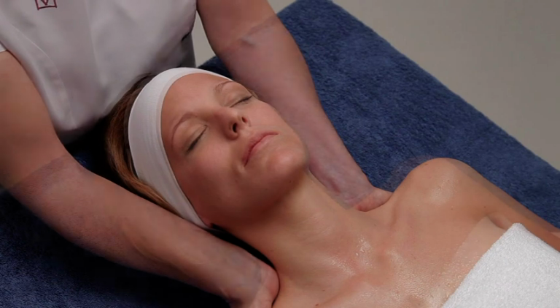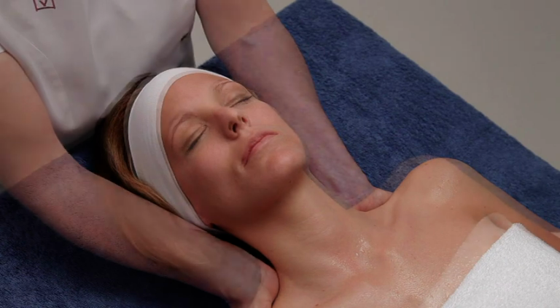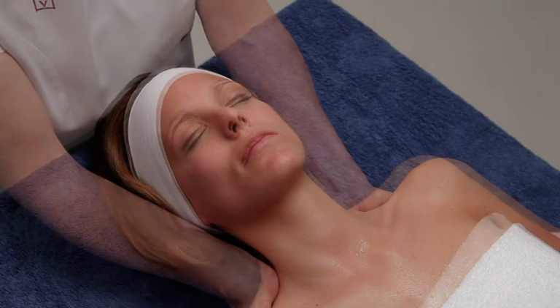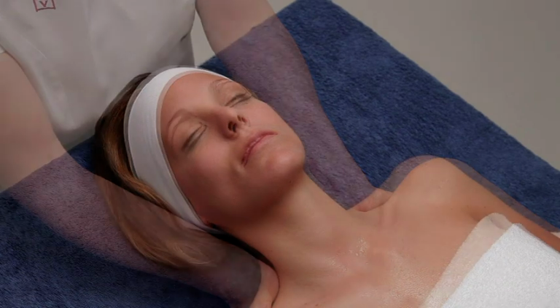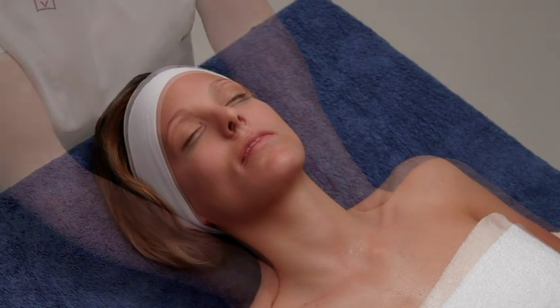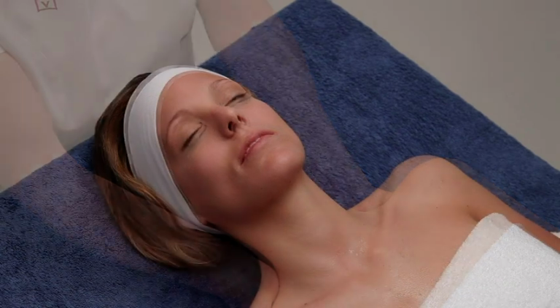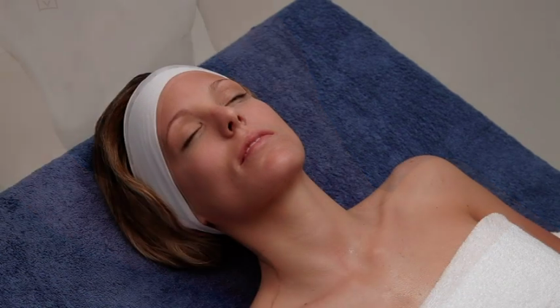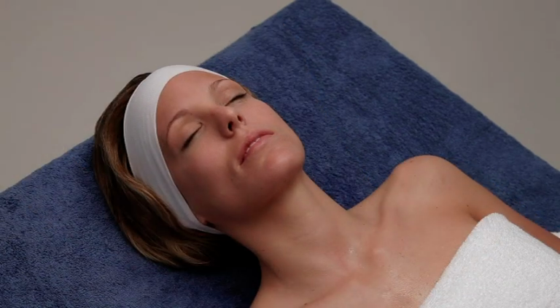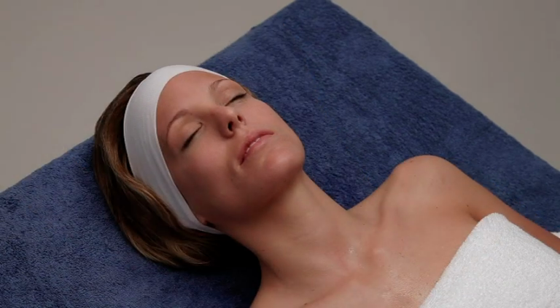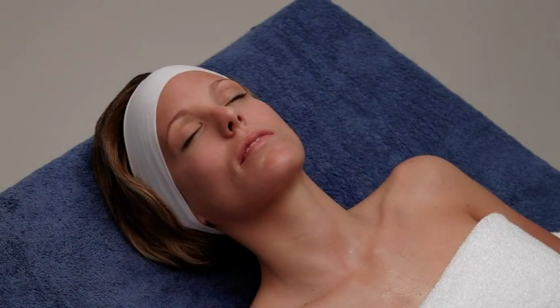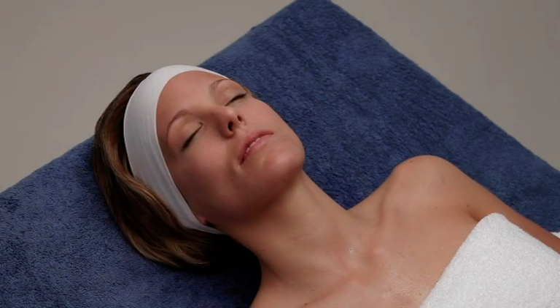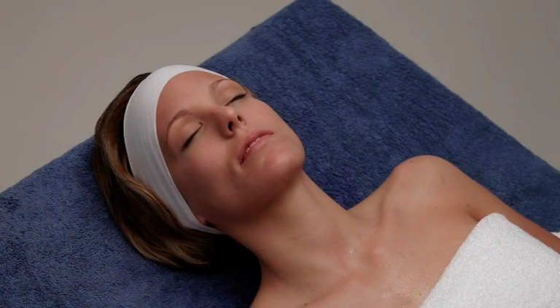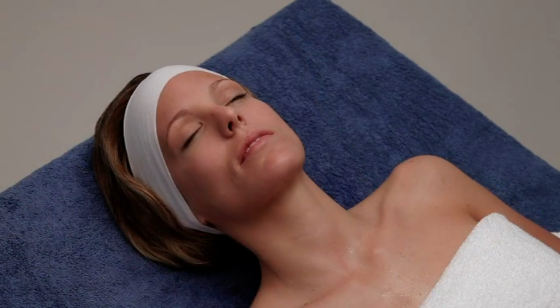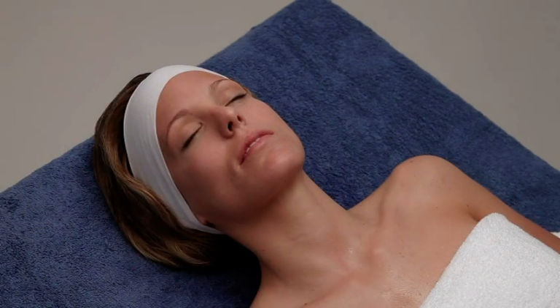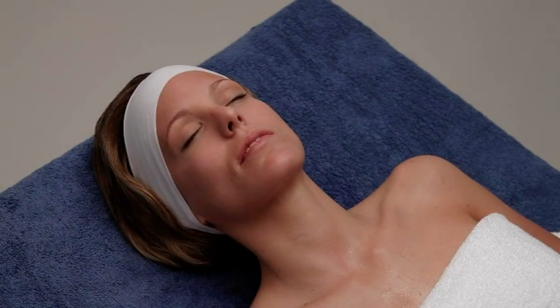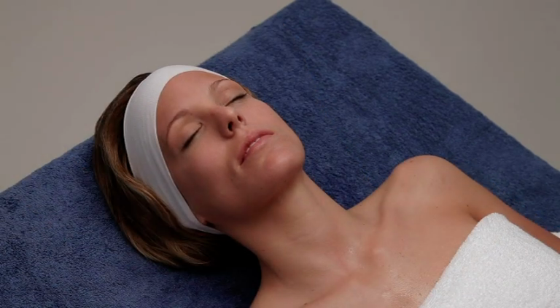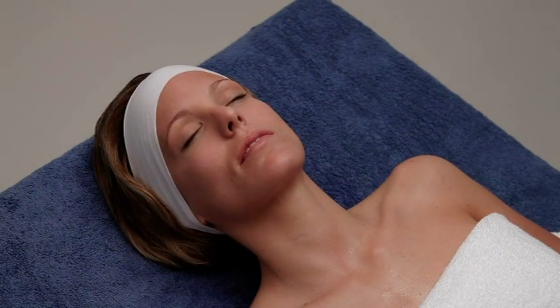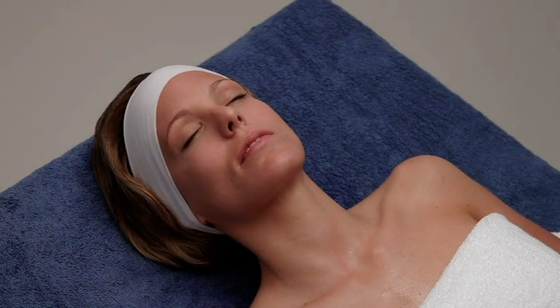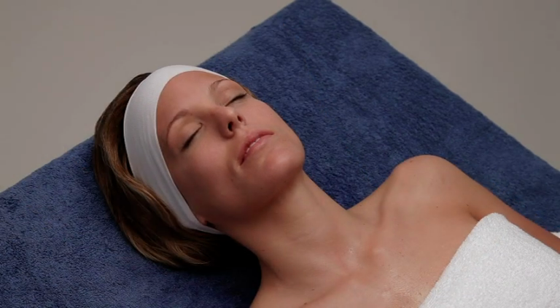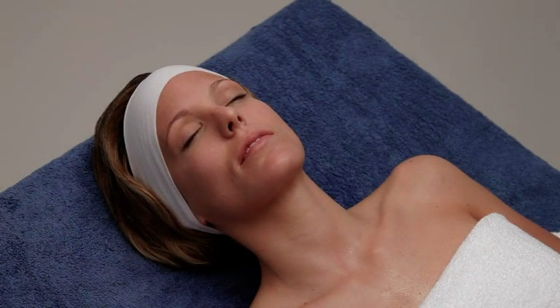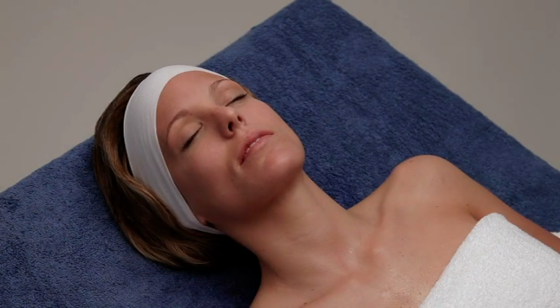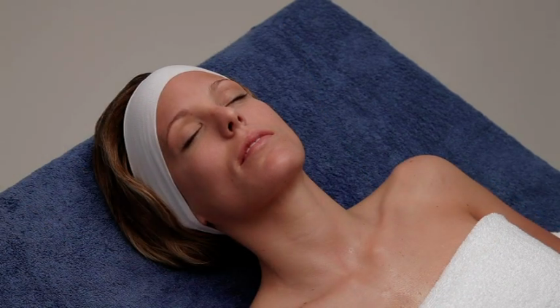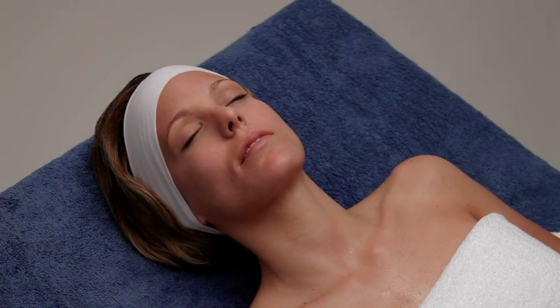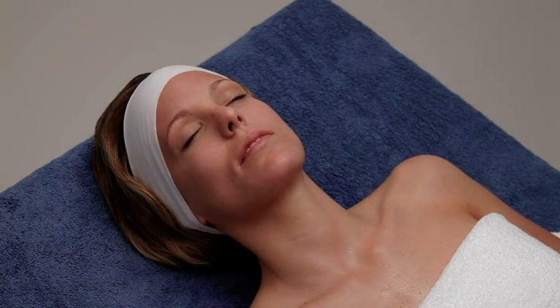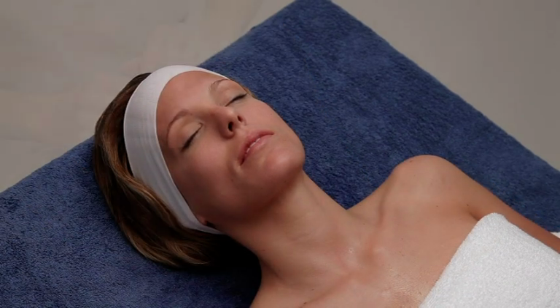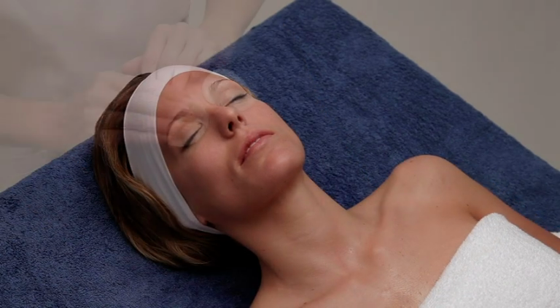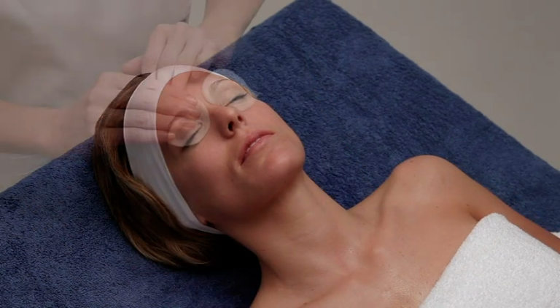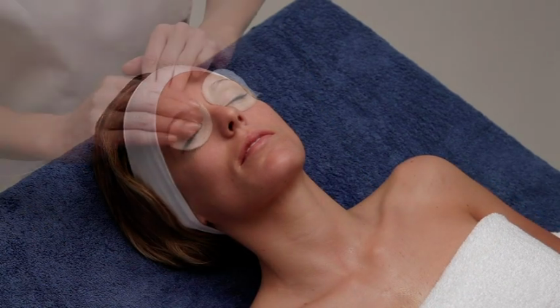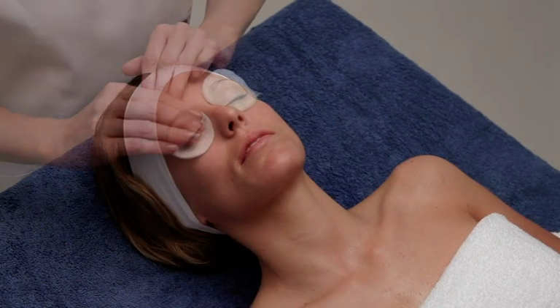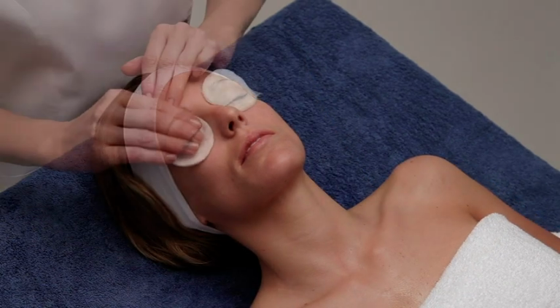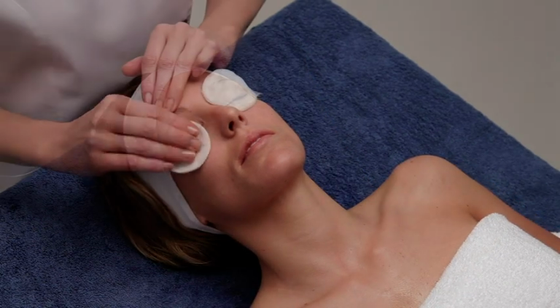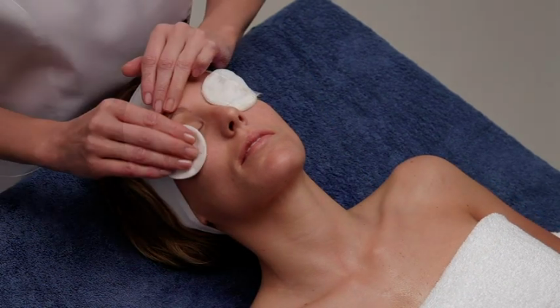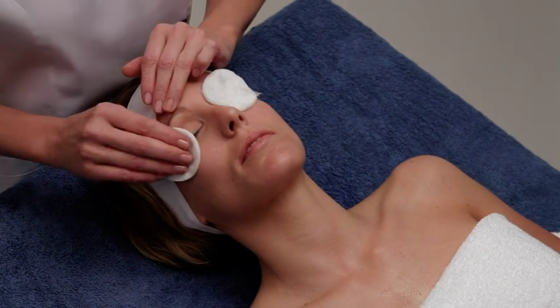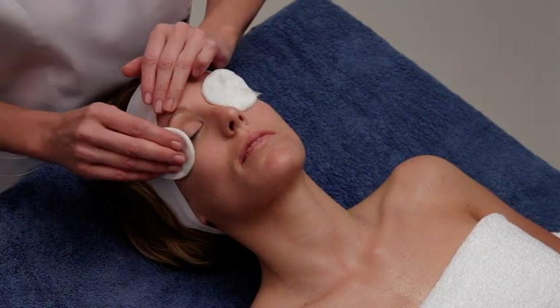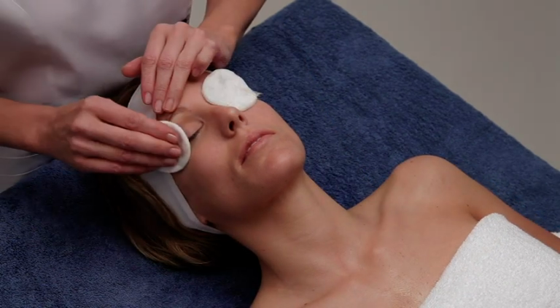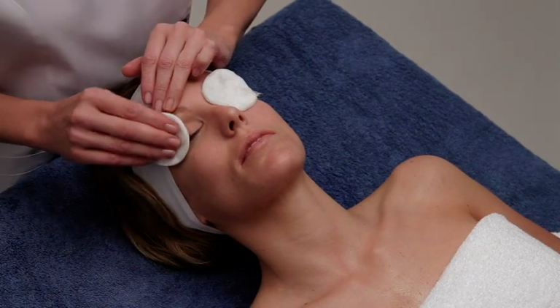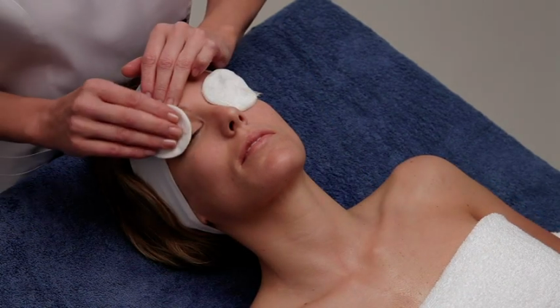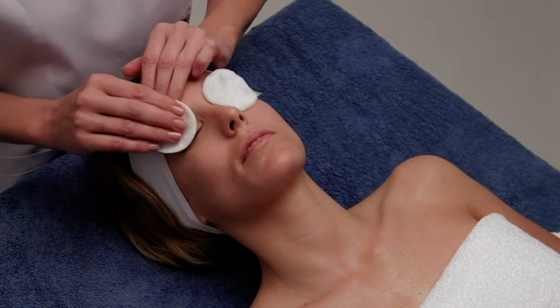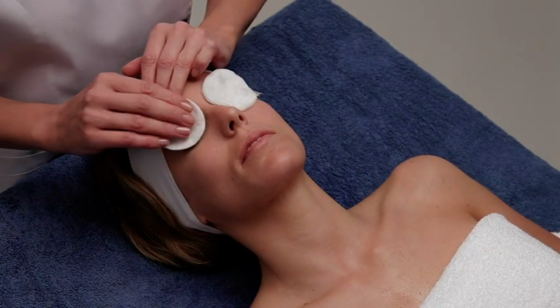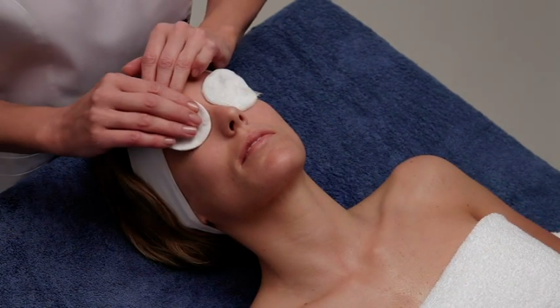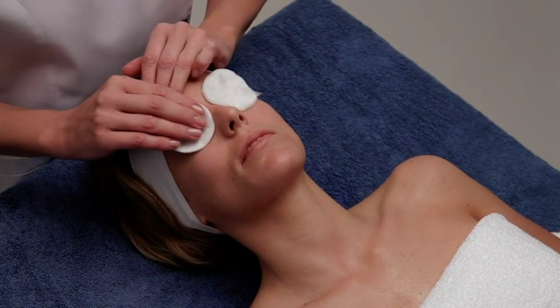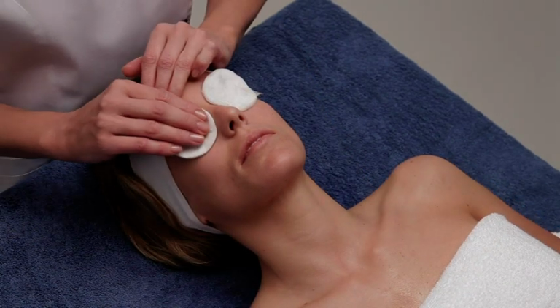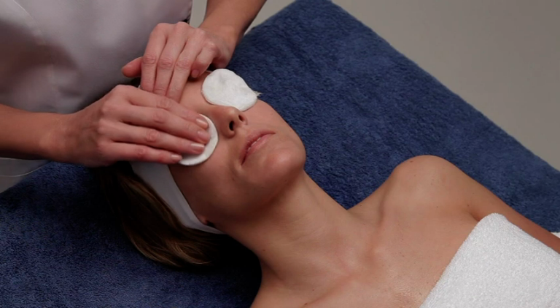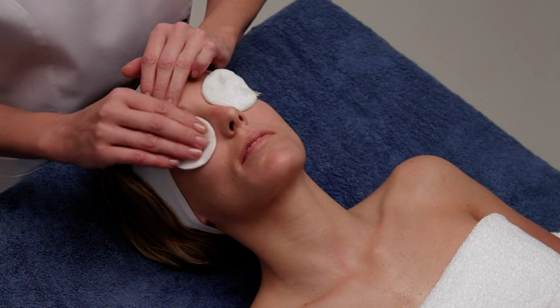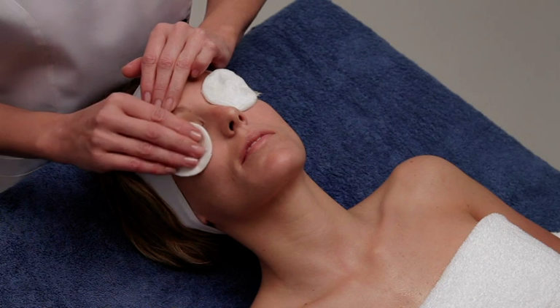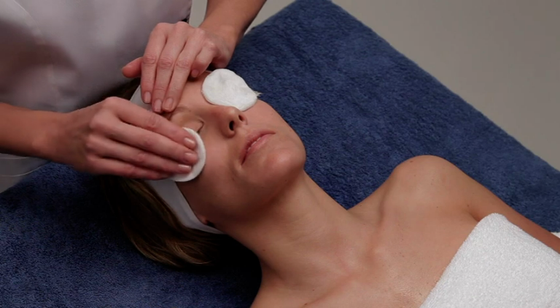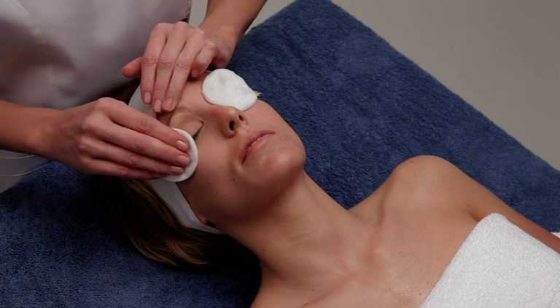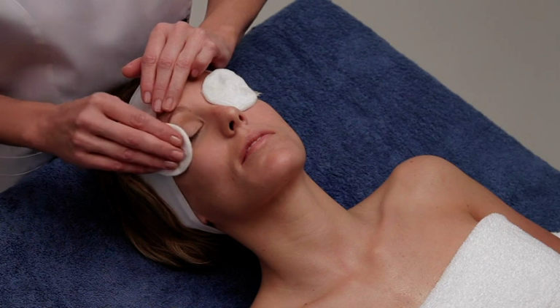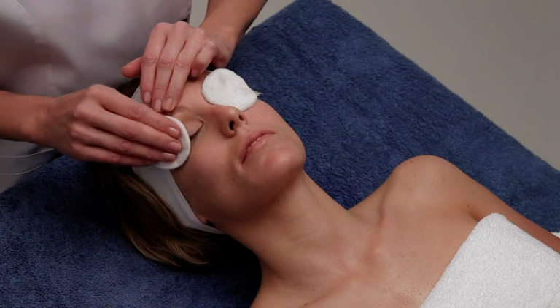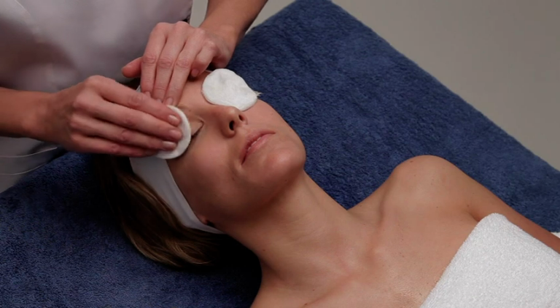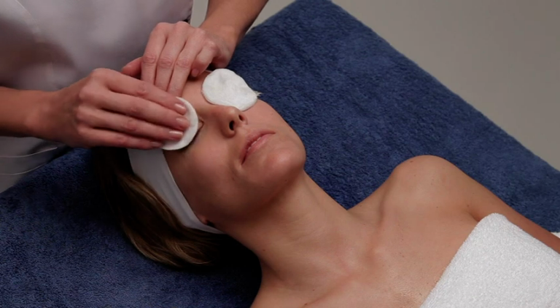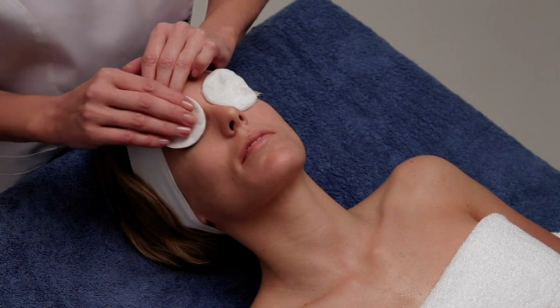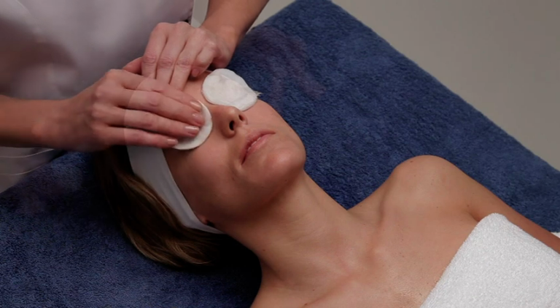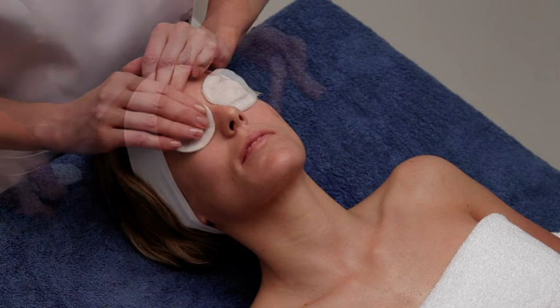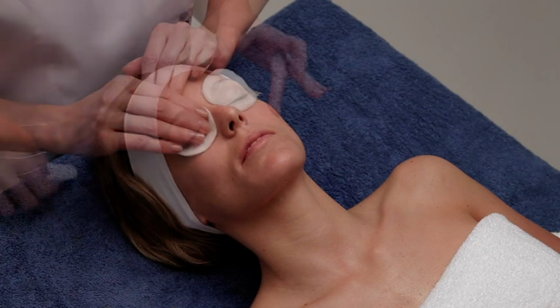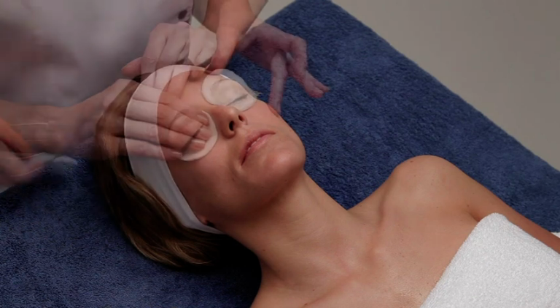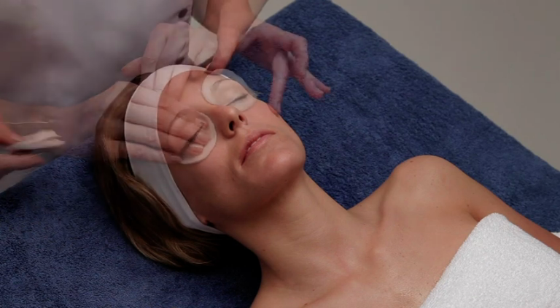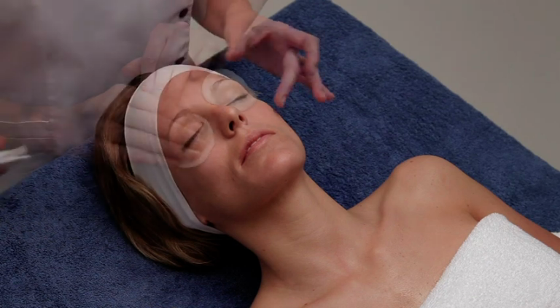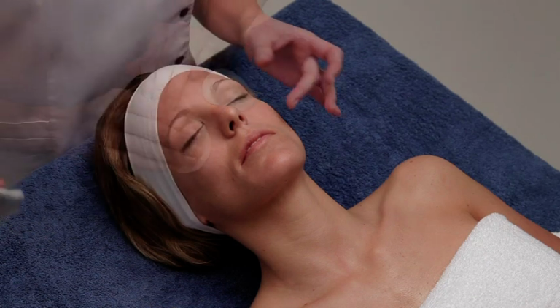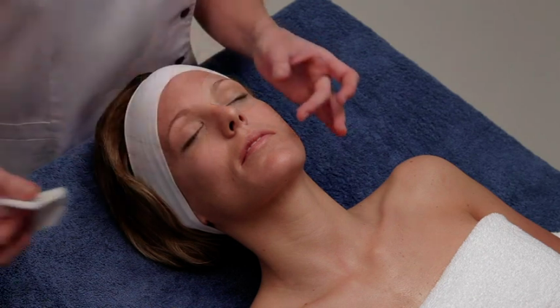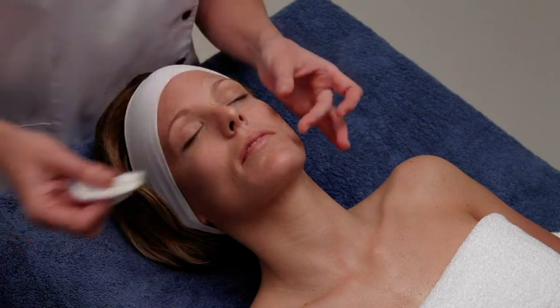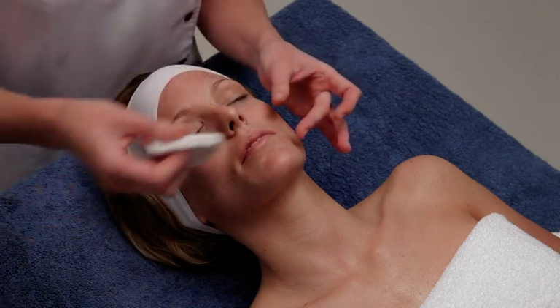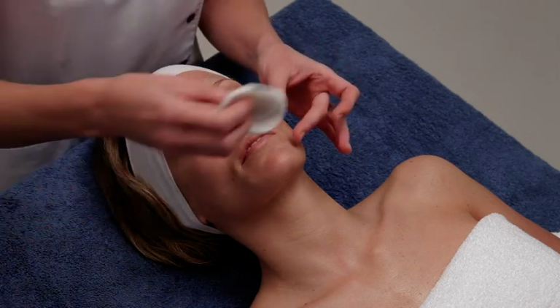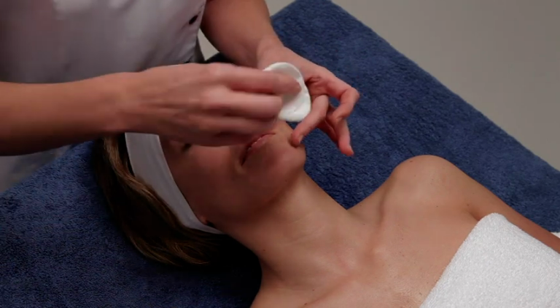After the initiation treatment, soak some cotton pads with instant cleanser Bio 2's and remove the makeup from eyes and lips.